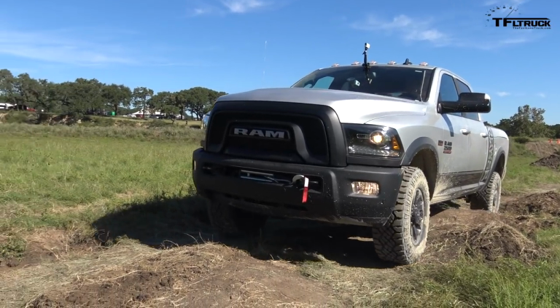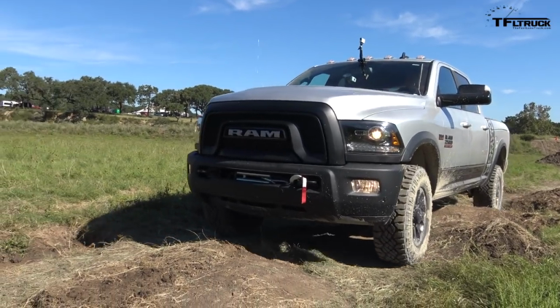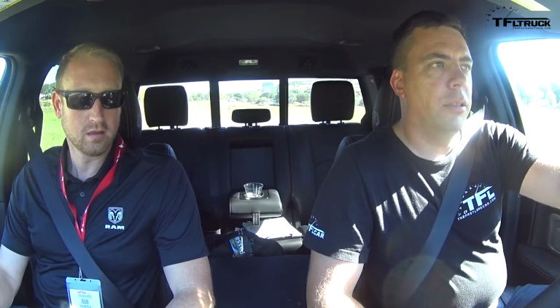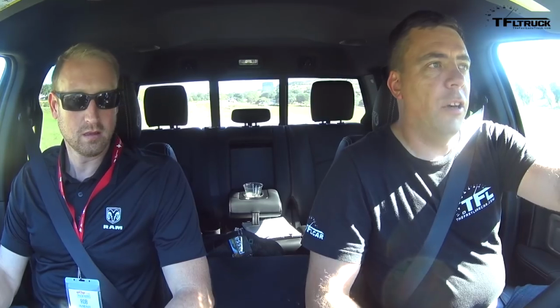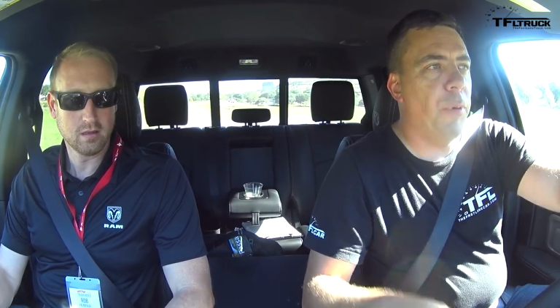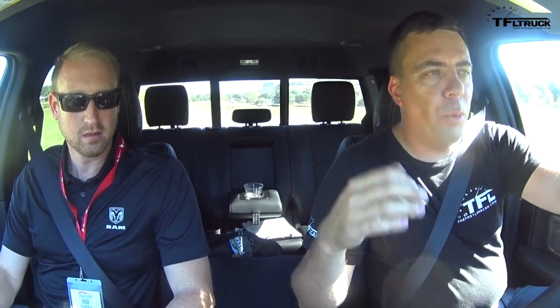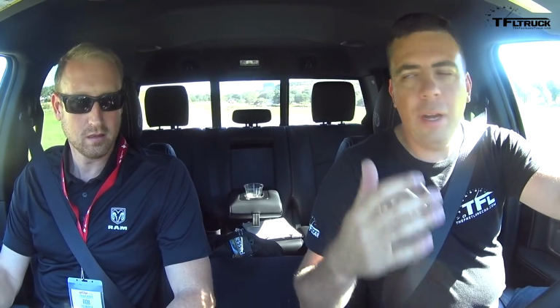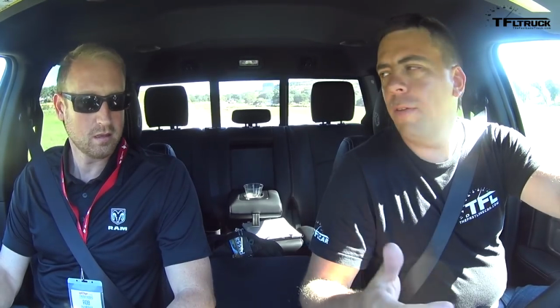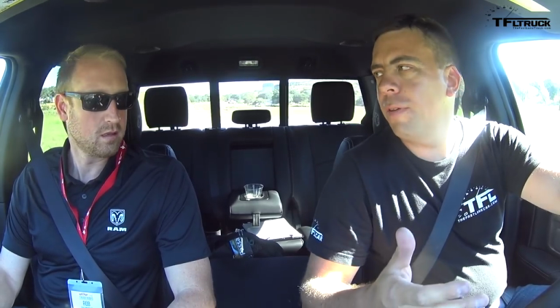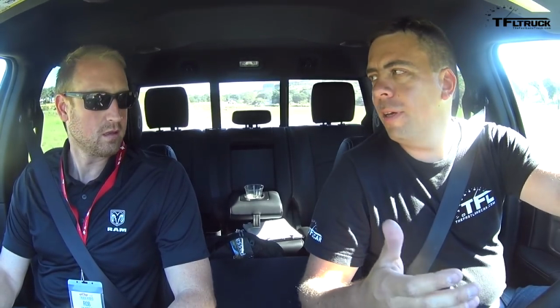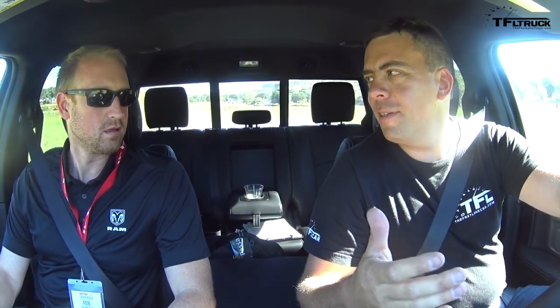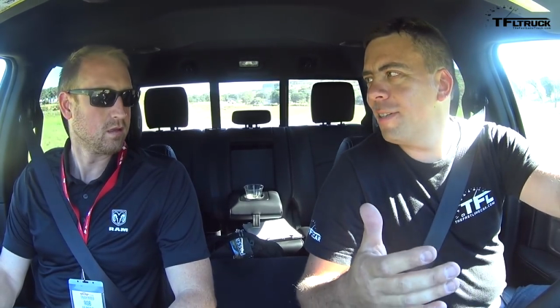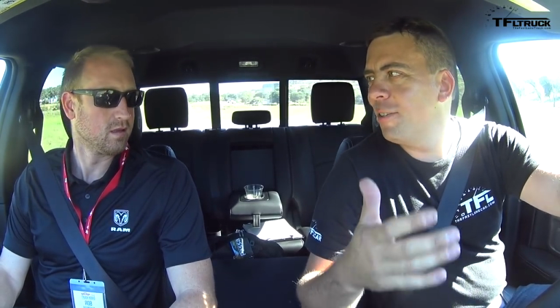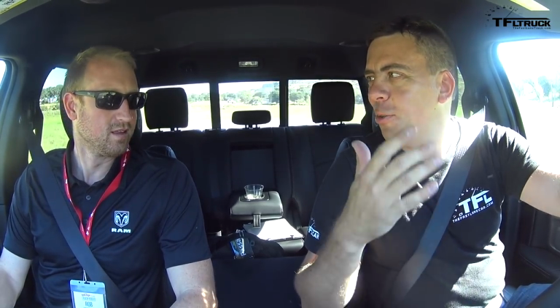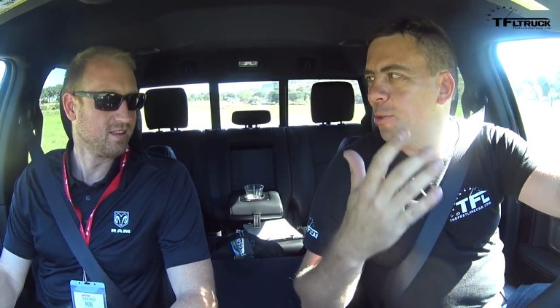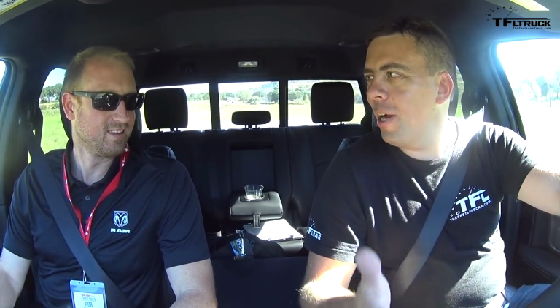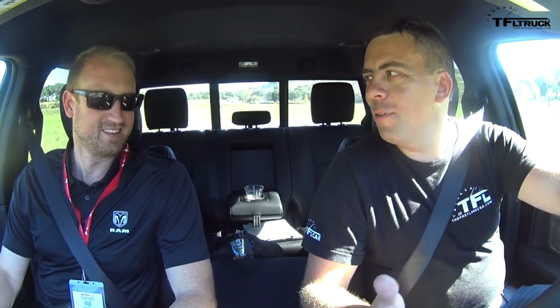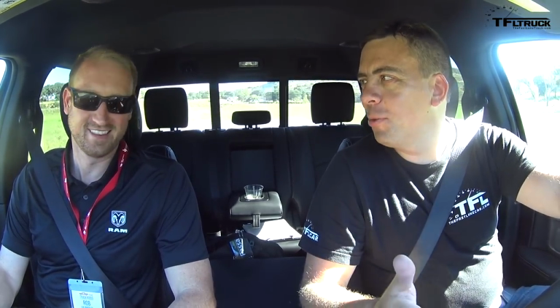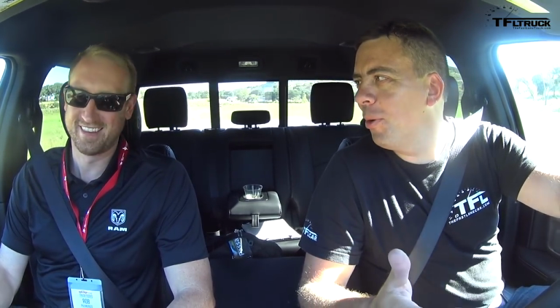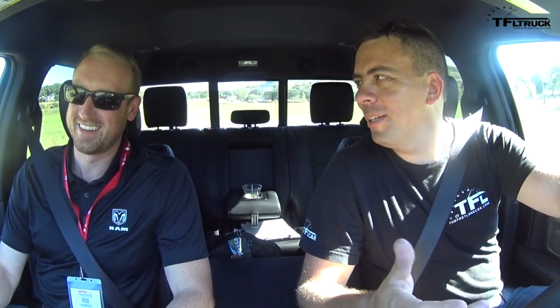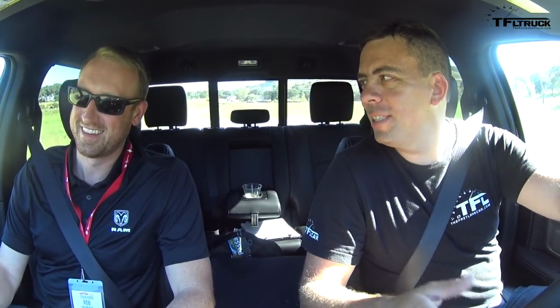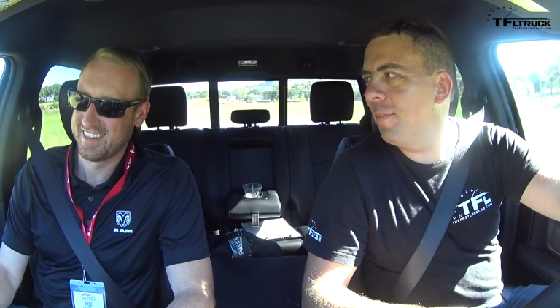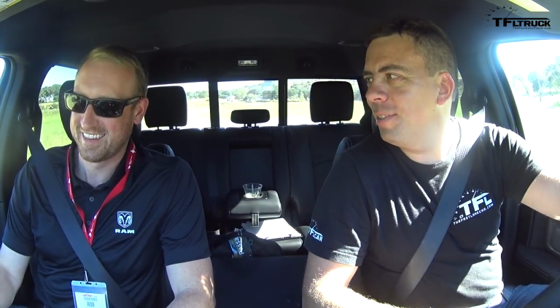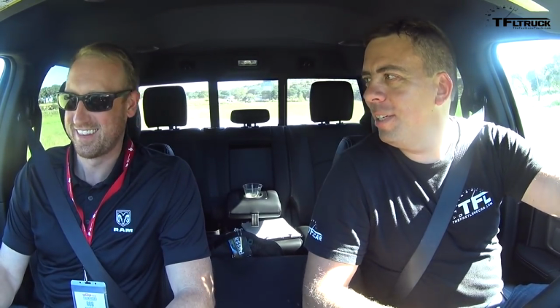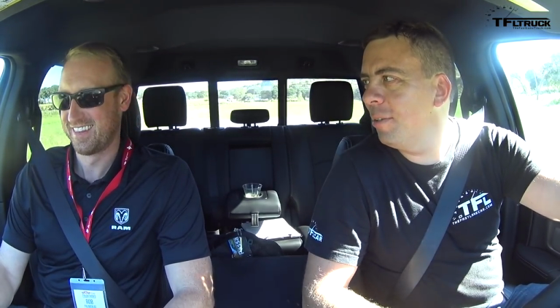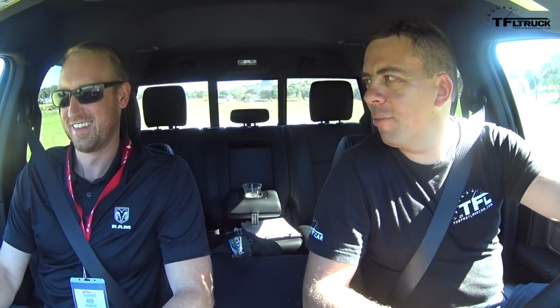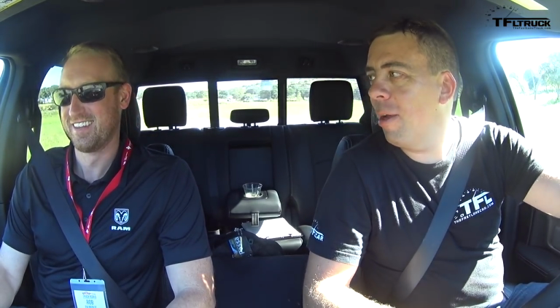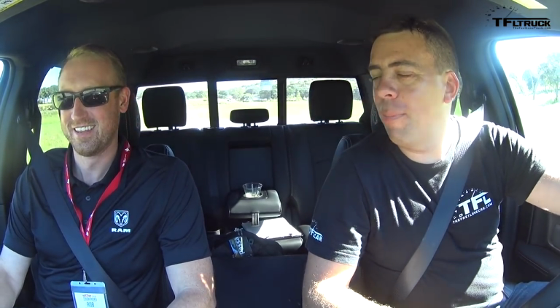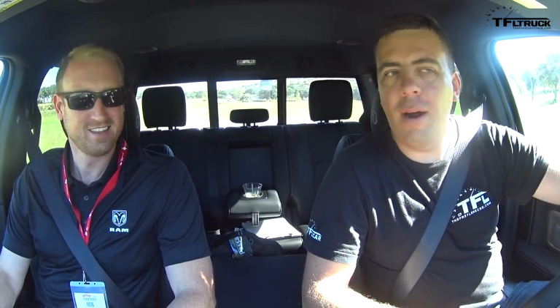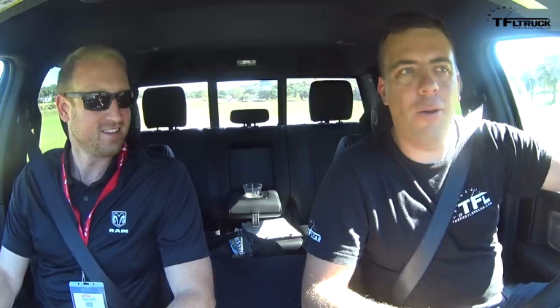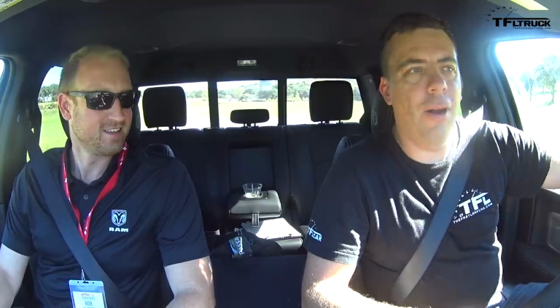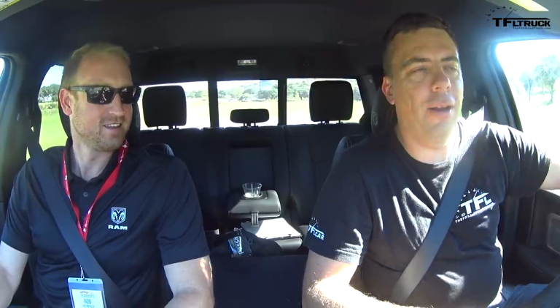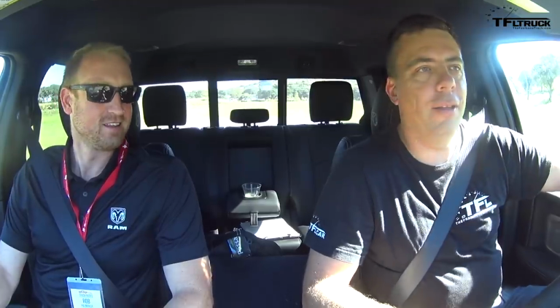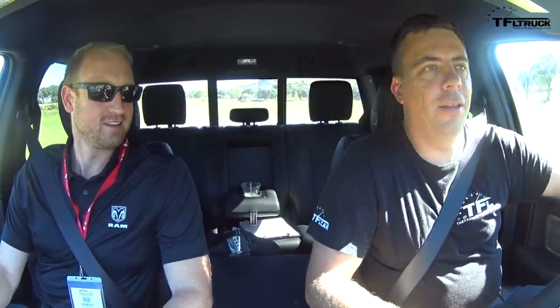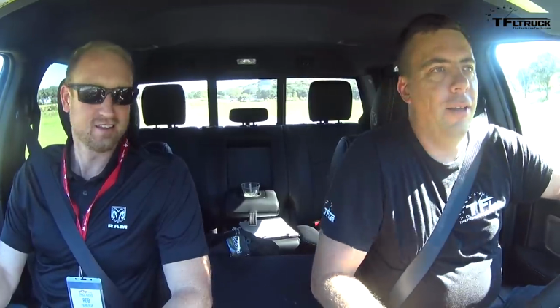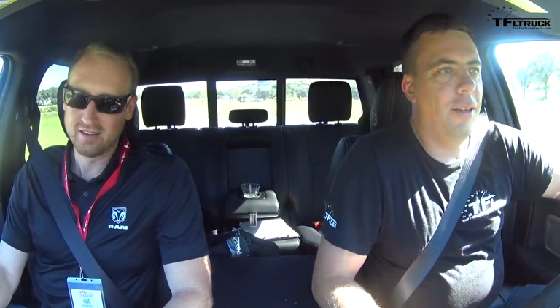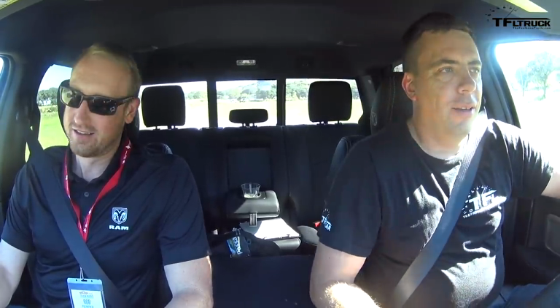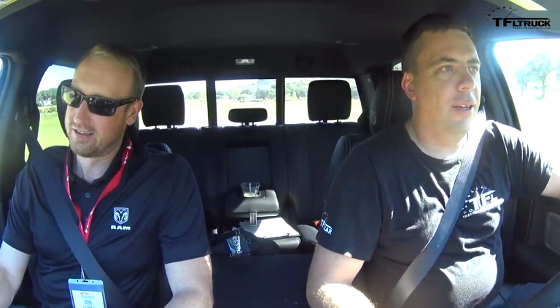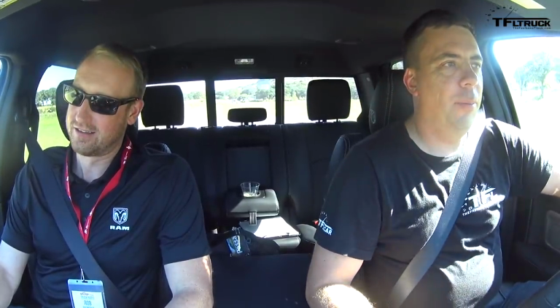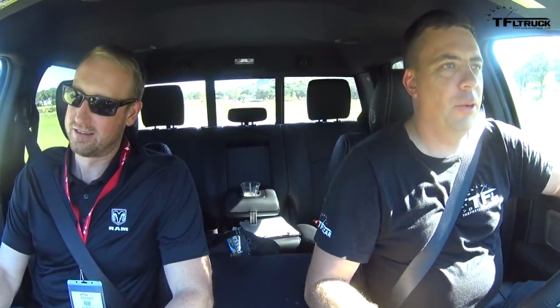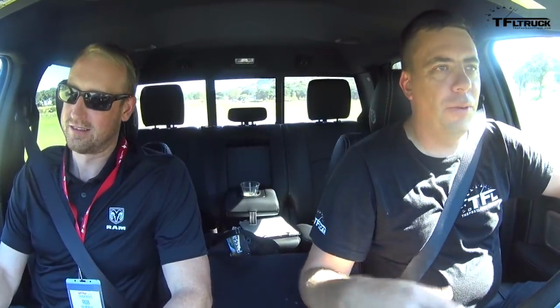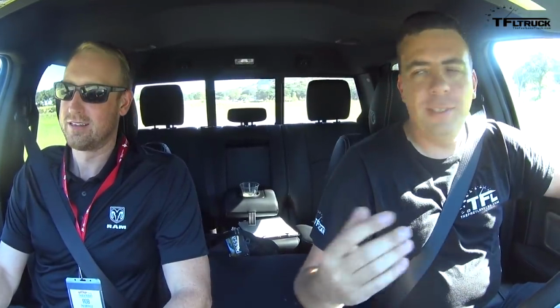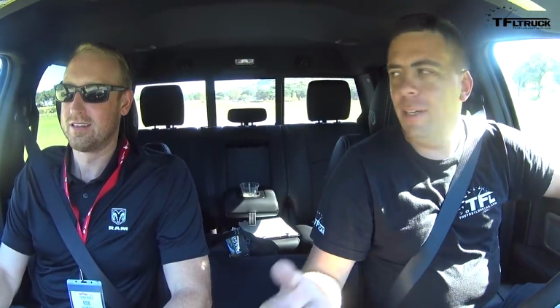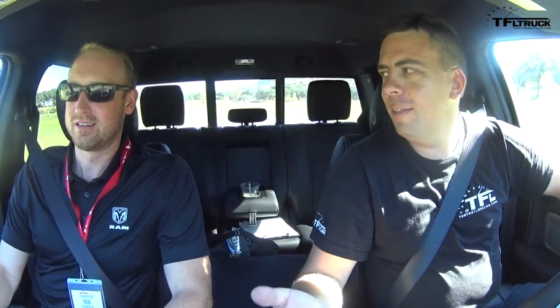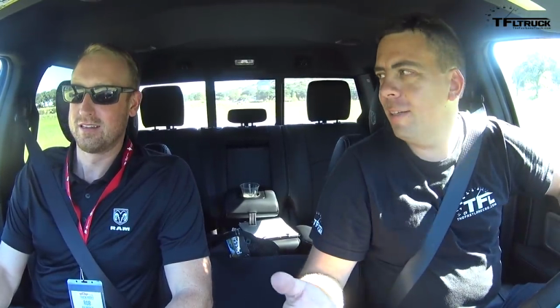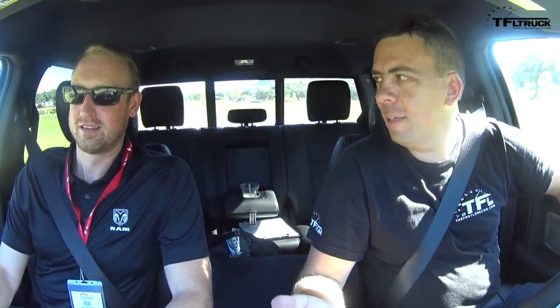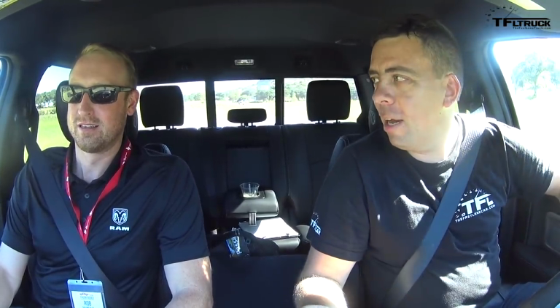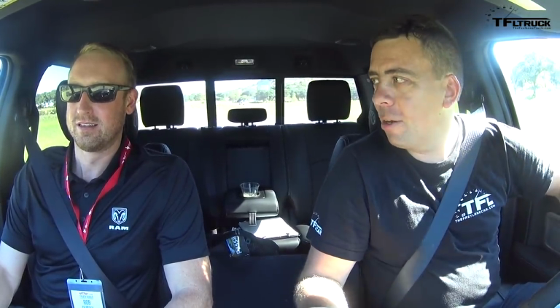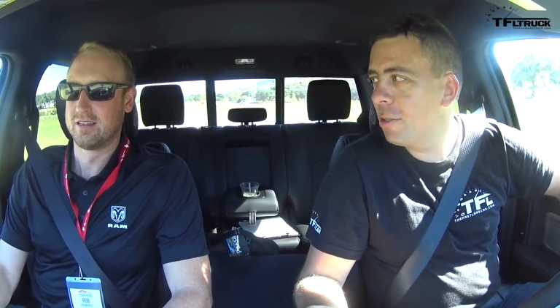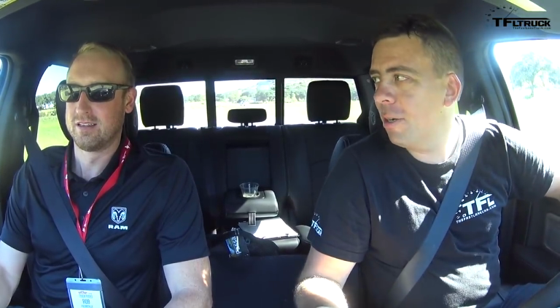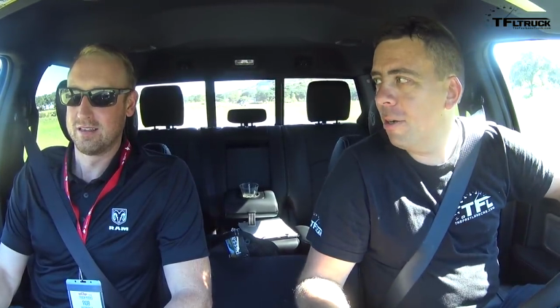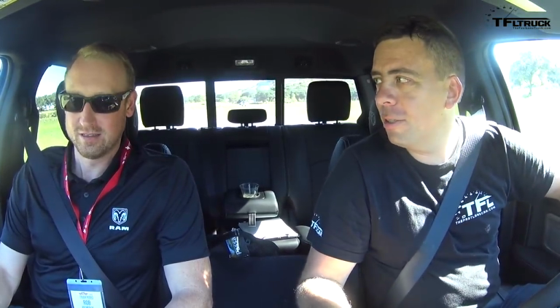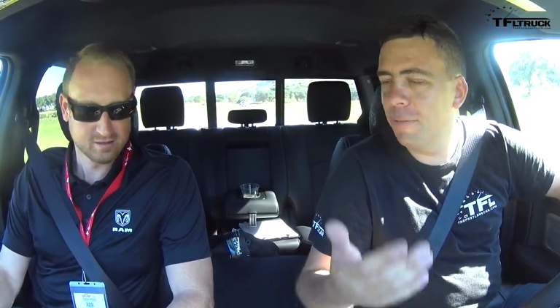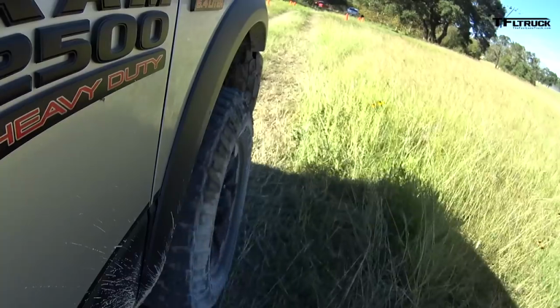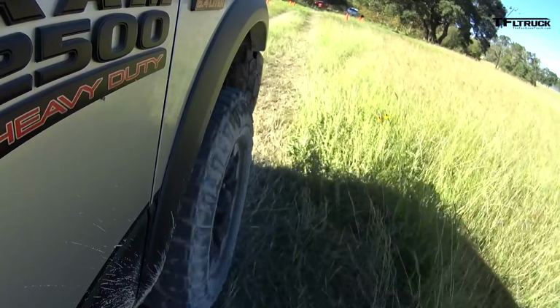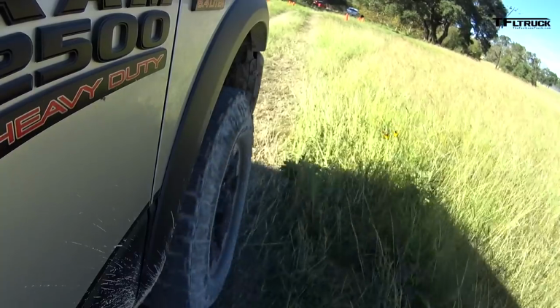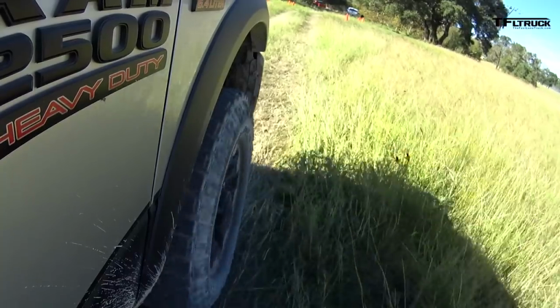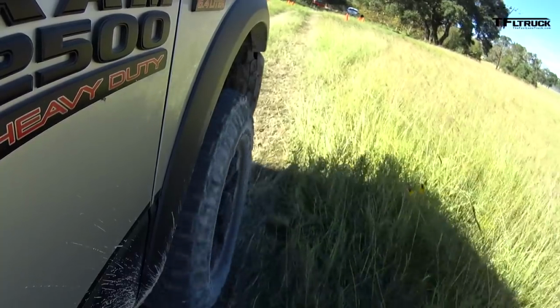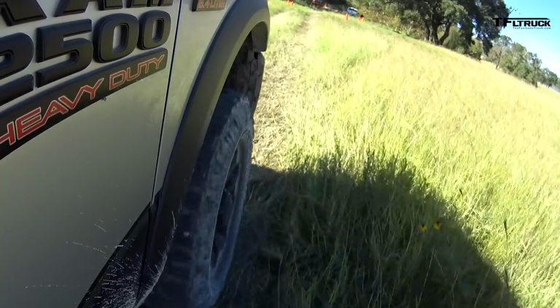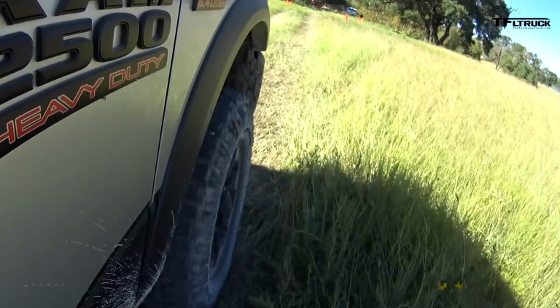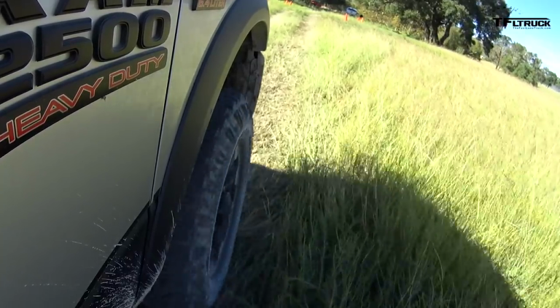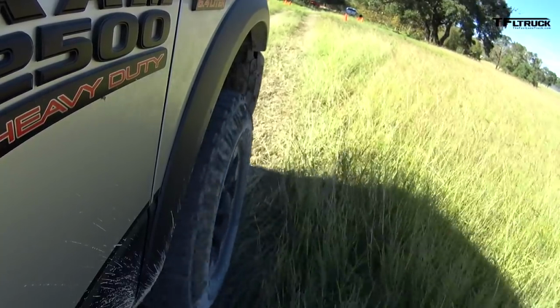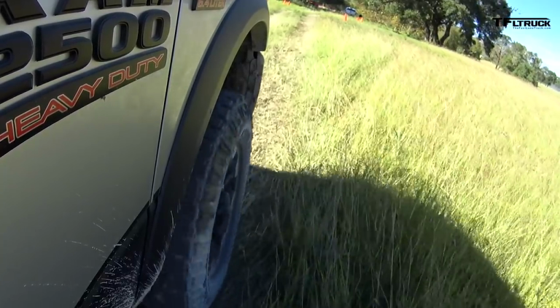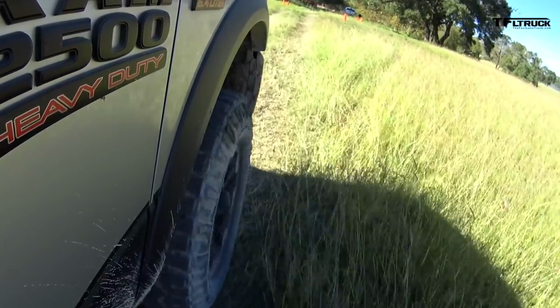I've been waiting for this — to drive the 2017 Ram Power Wagon. We've seen it at the auto shows and finally here's my chance.